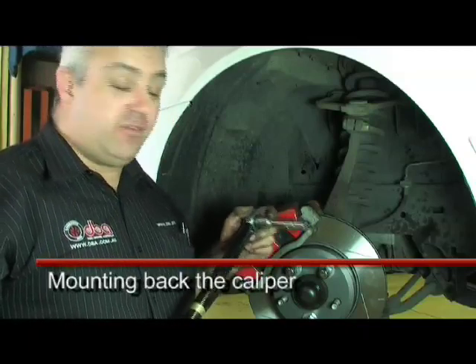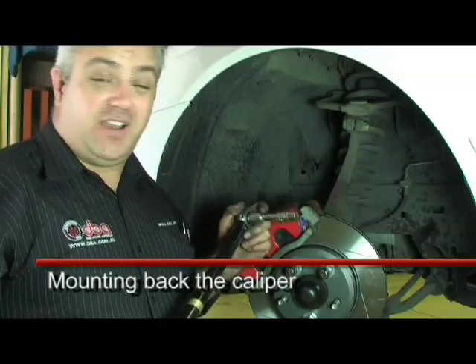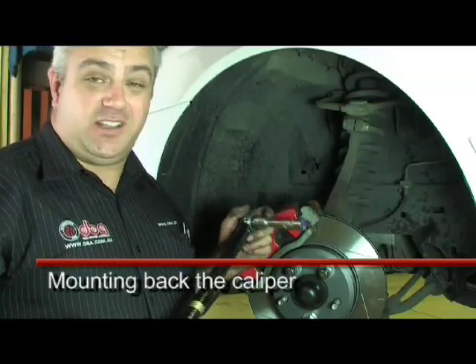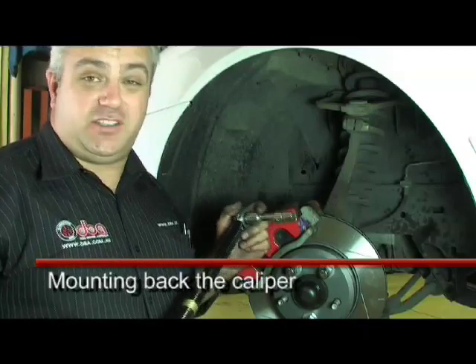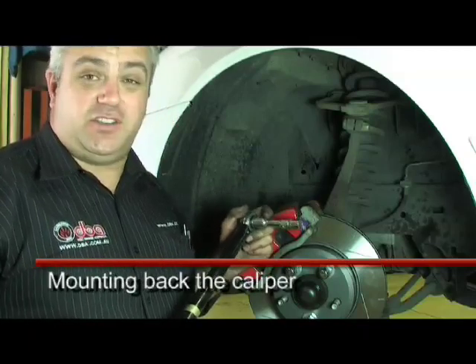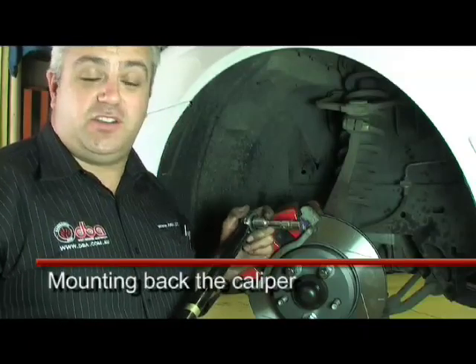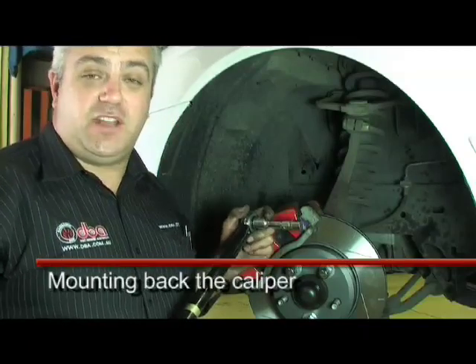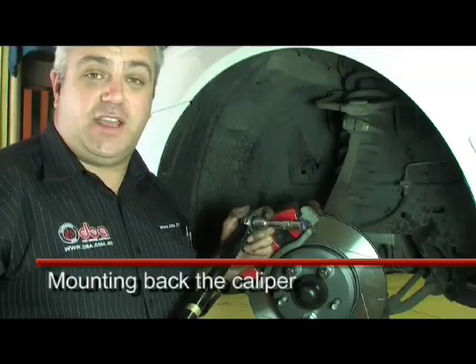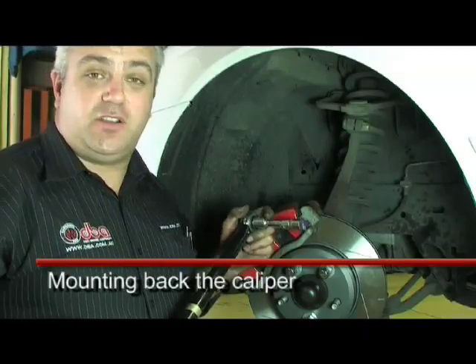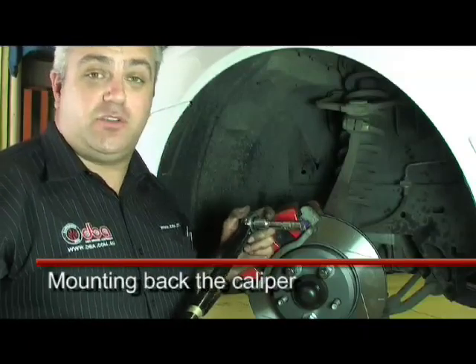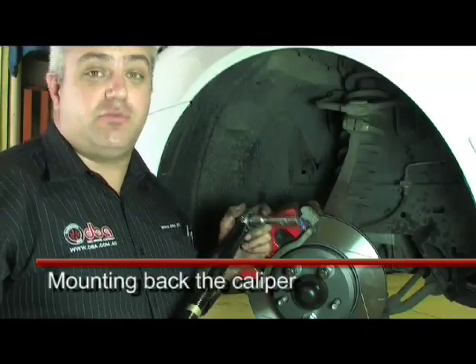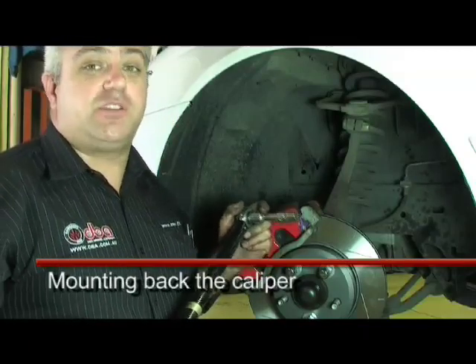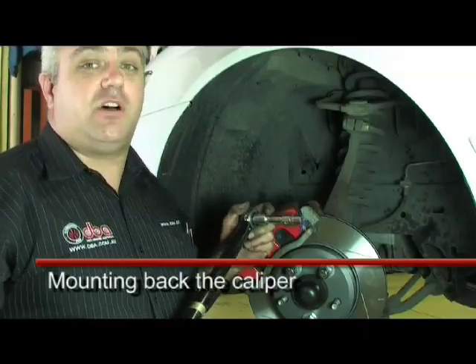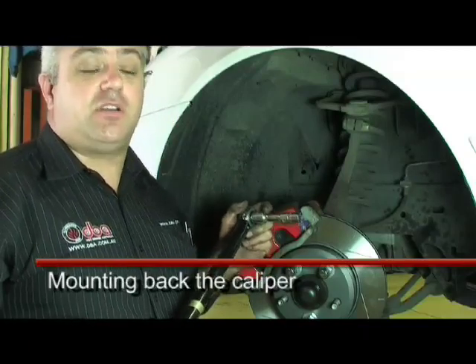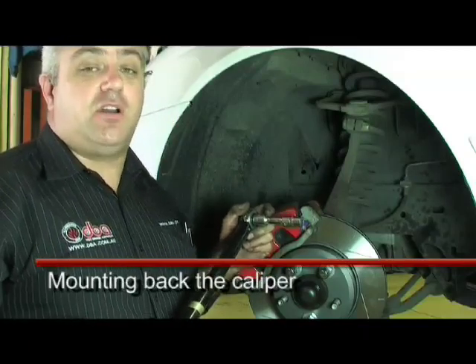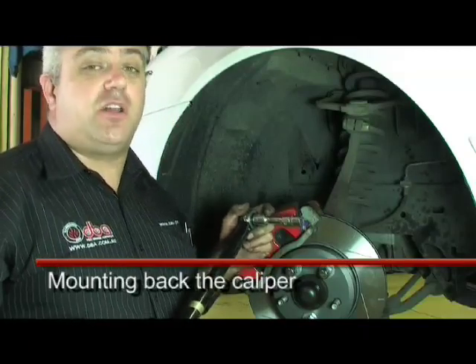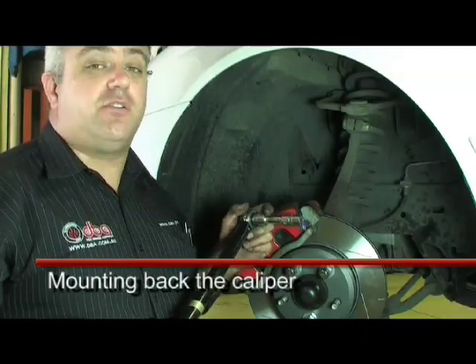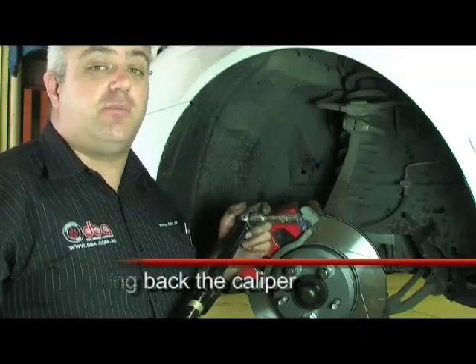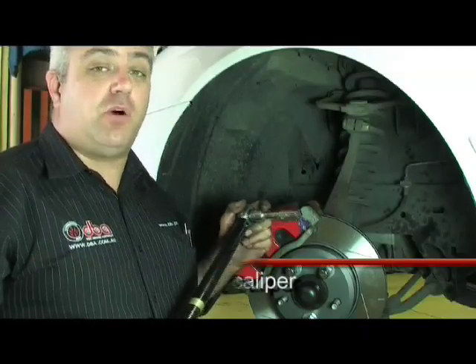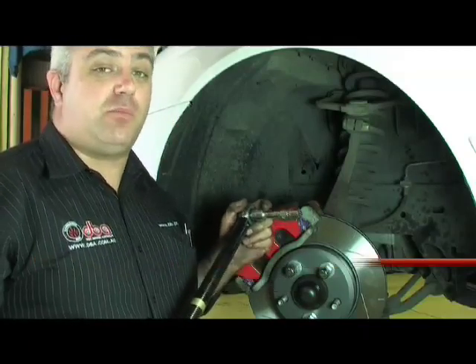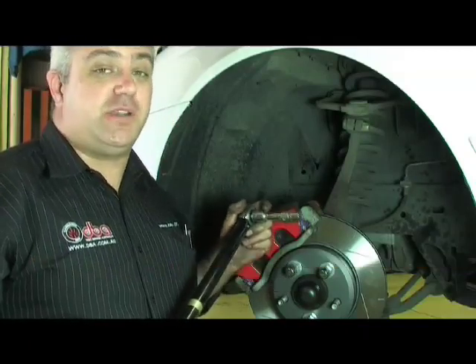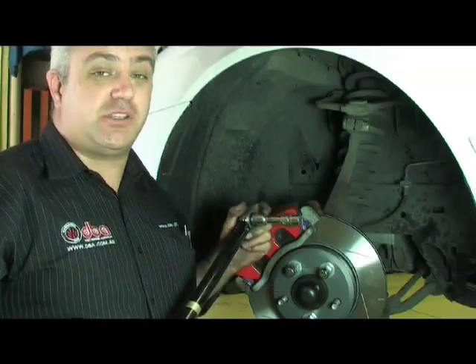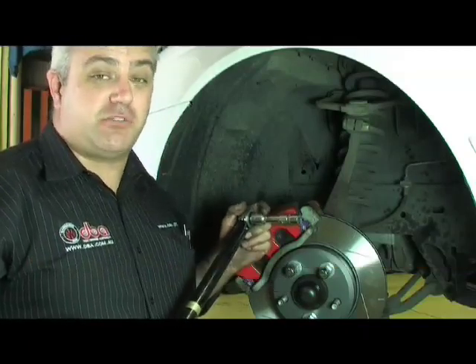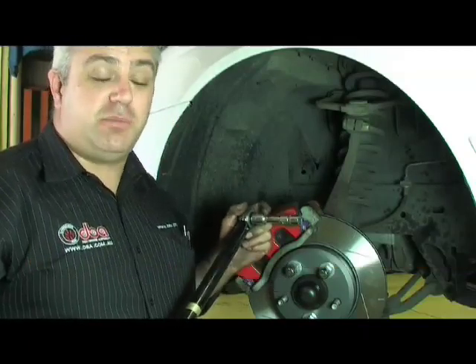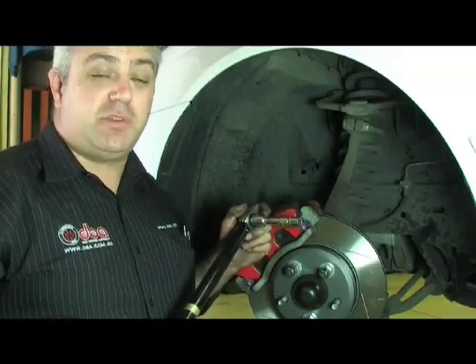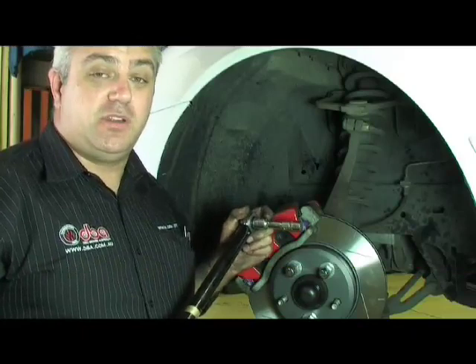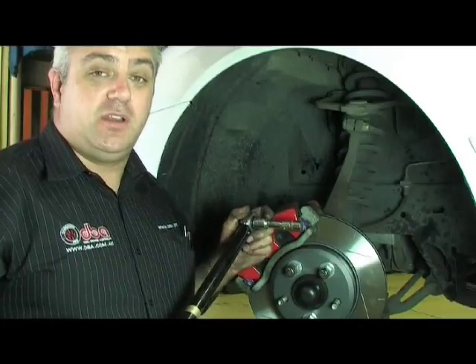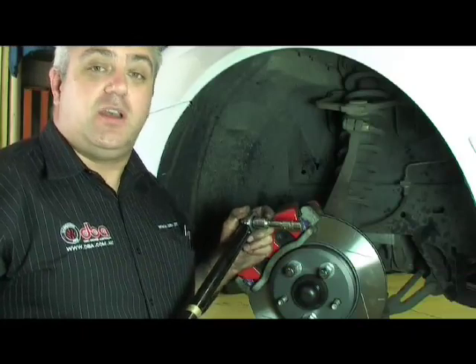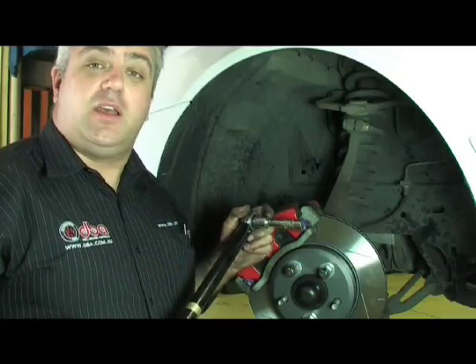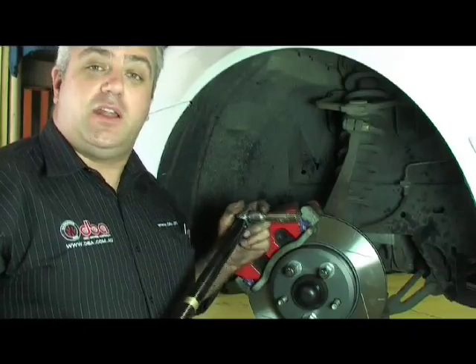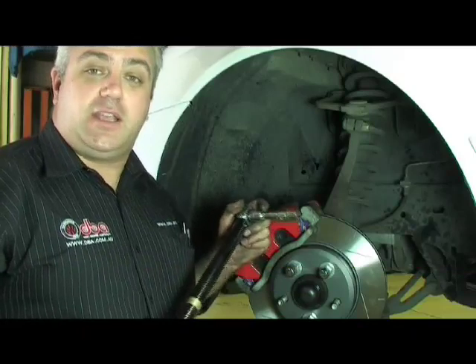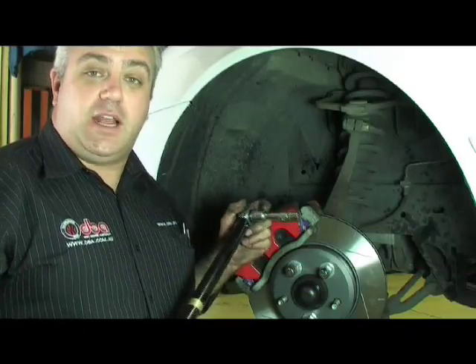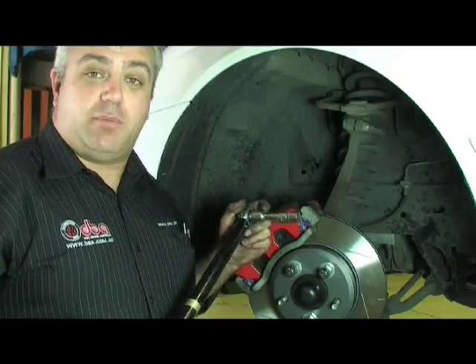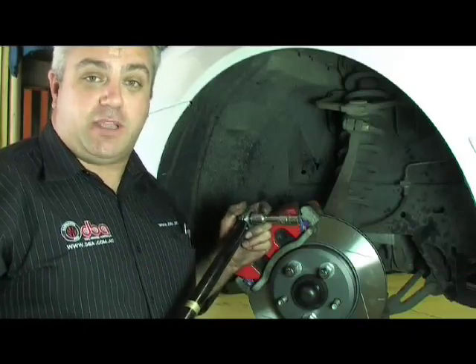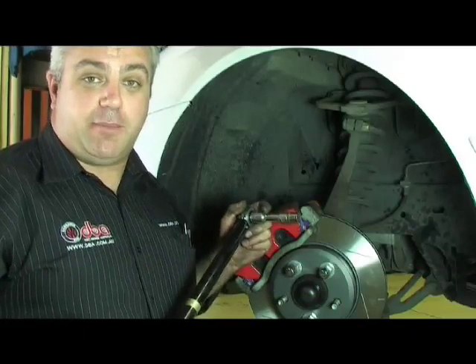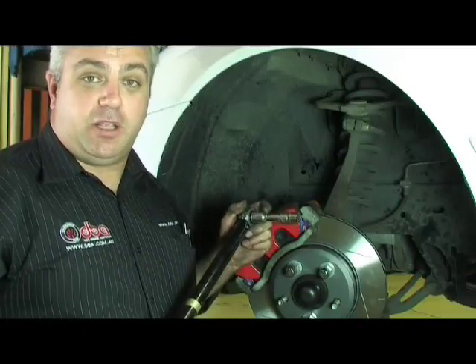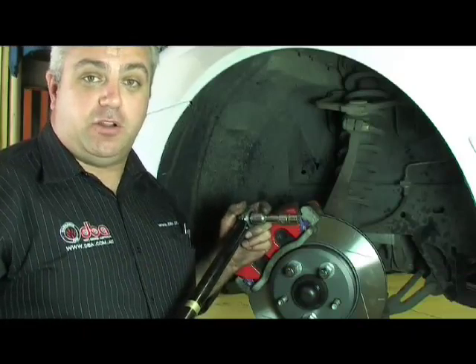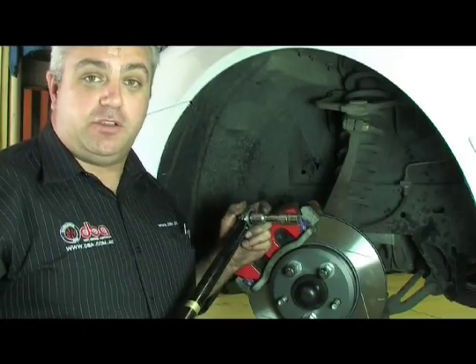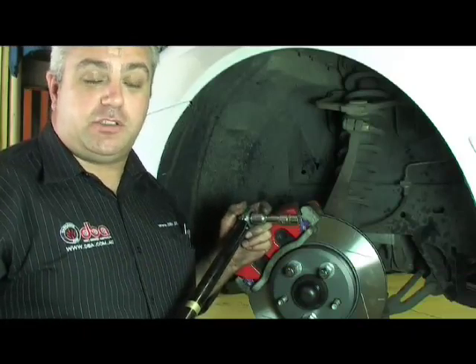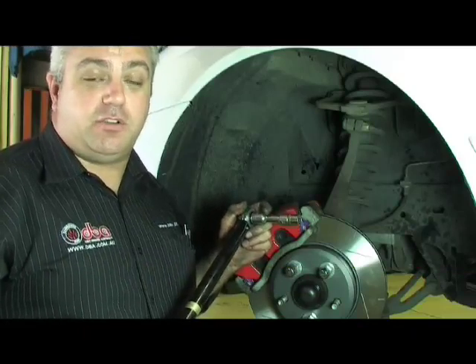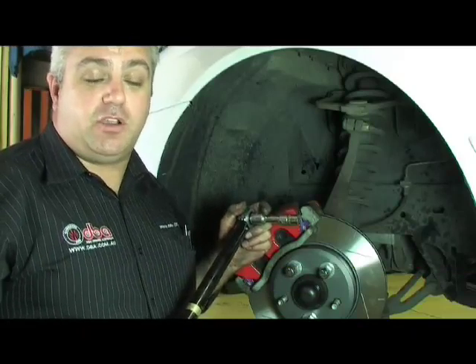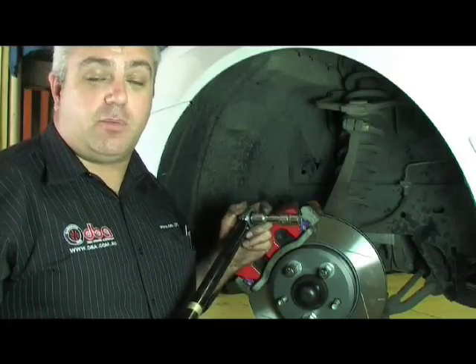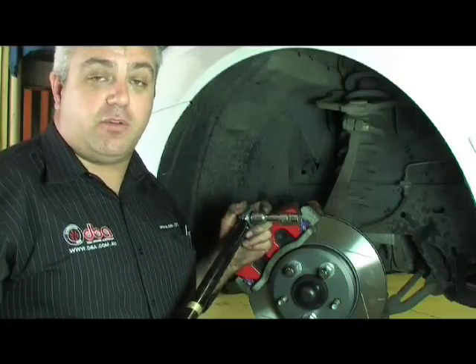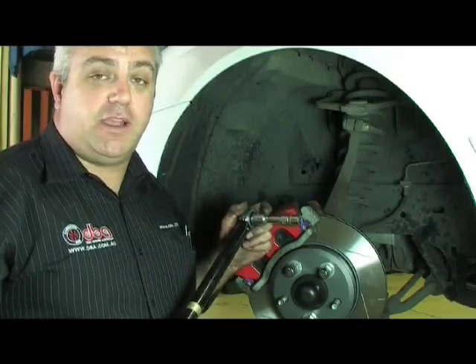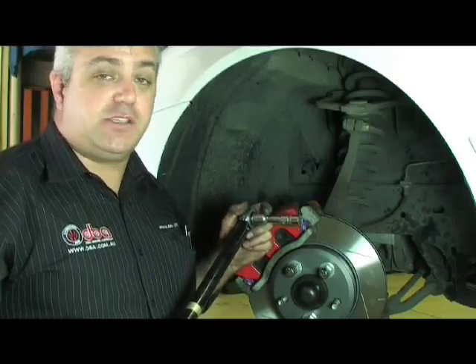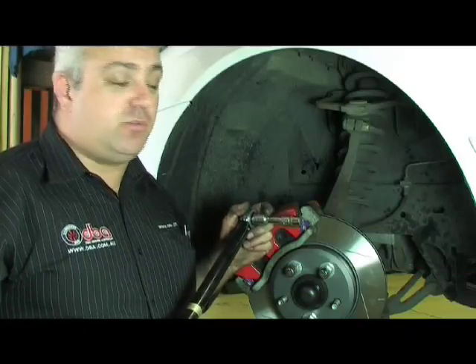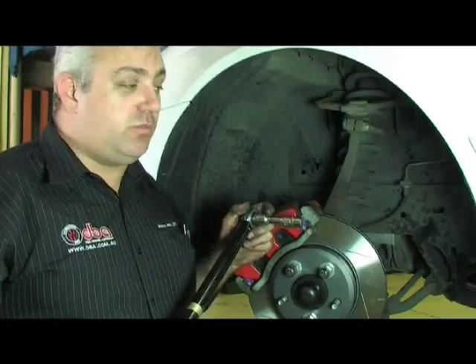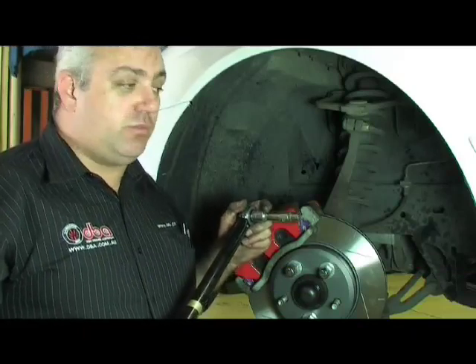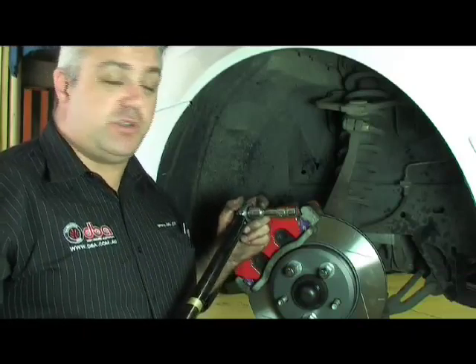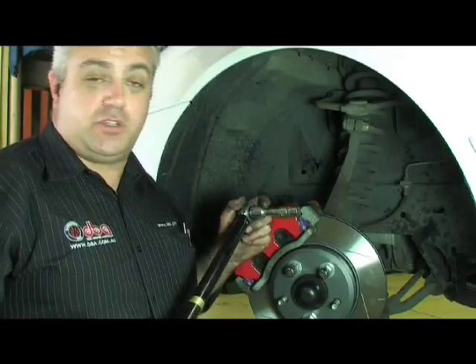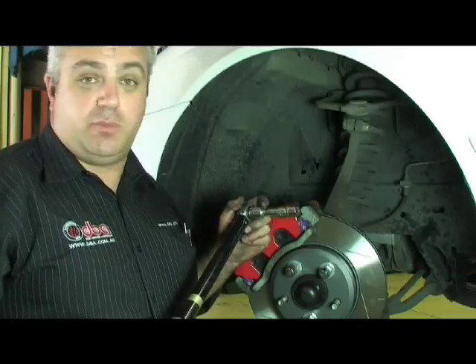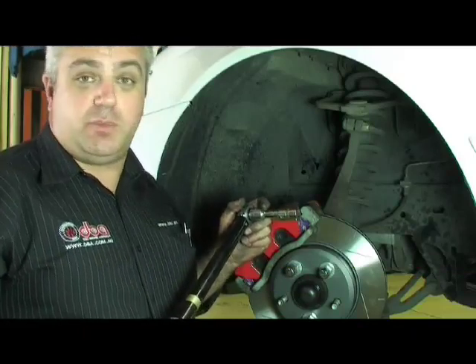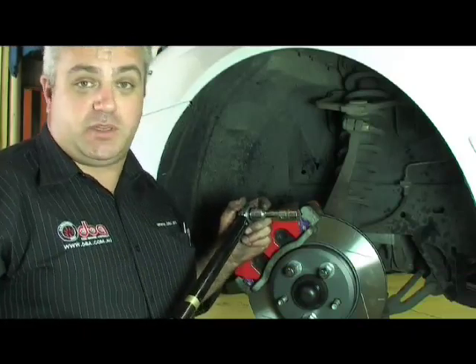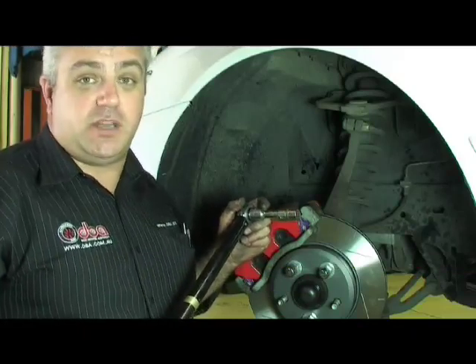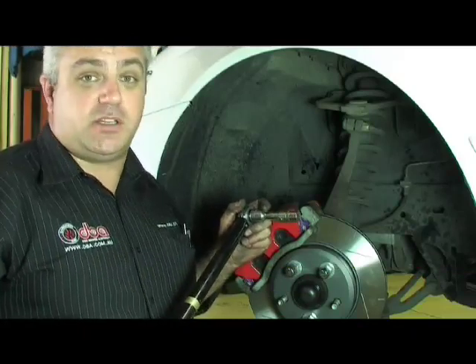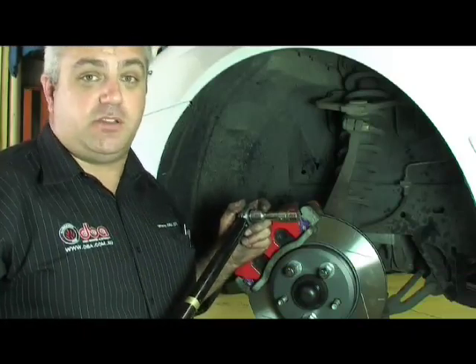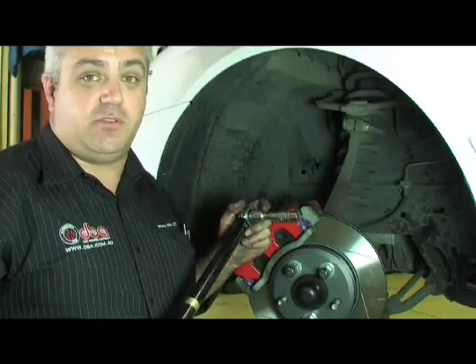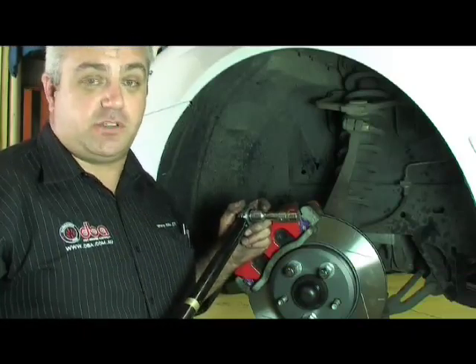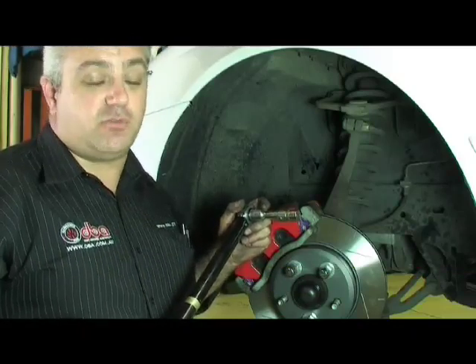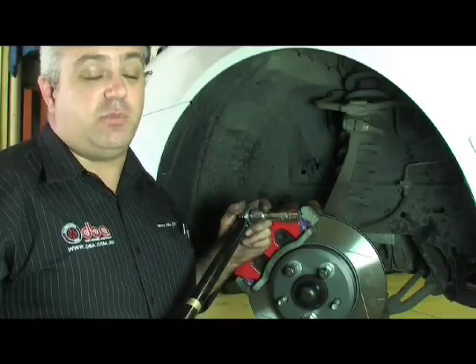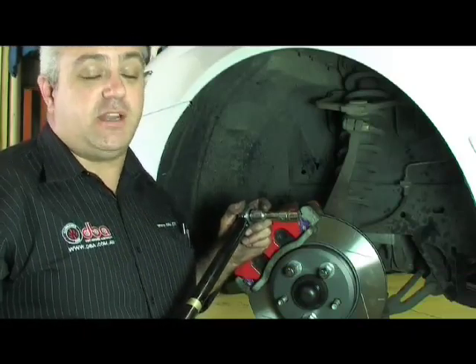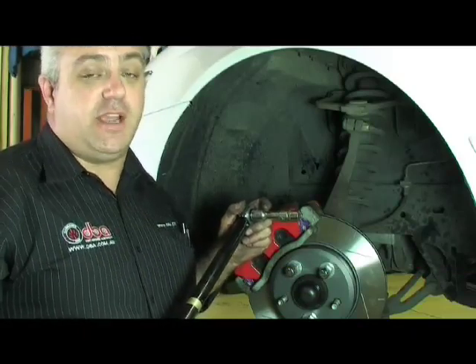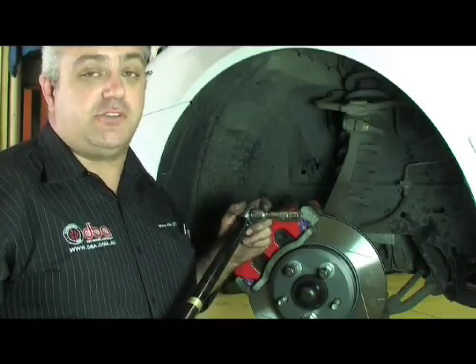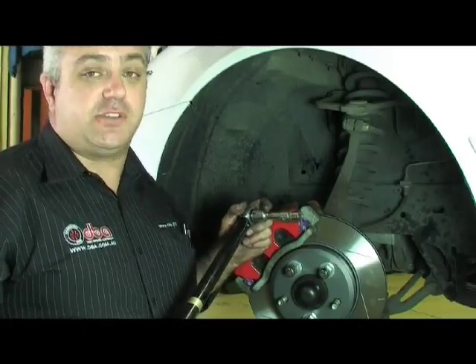Failure to do that could result in either a bolt being stripped and the caliper coming loose during operation, which could be potentially extremely dangerous.